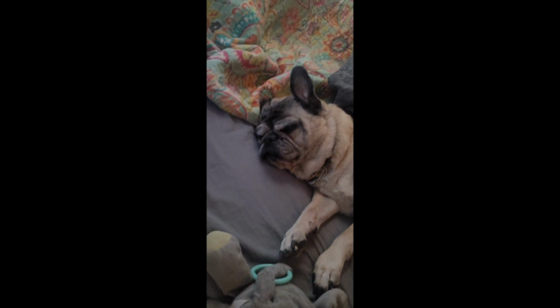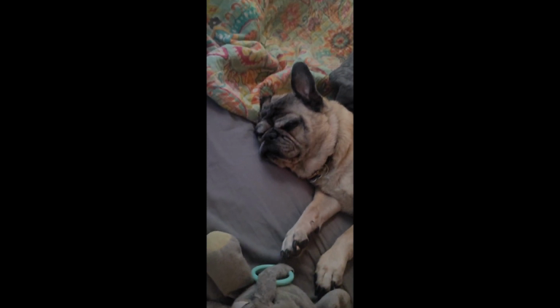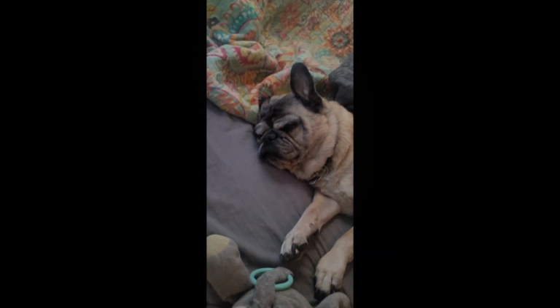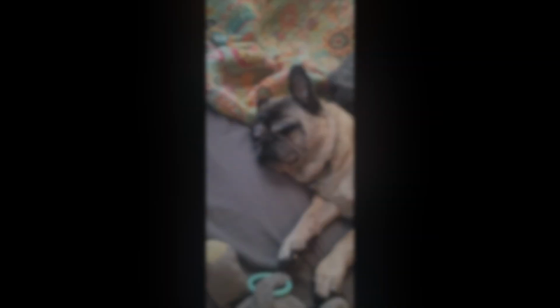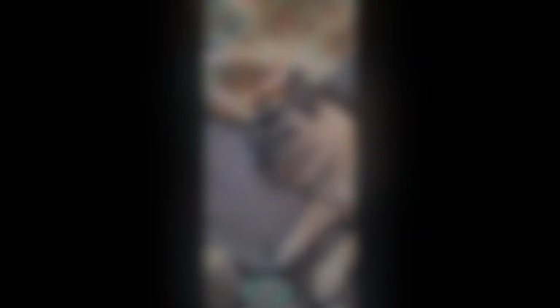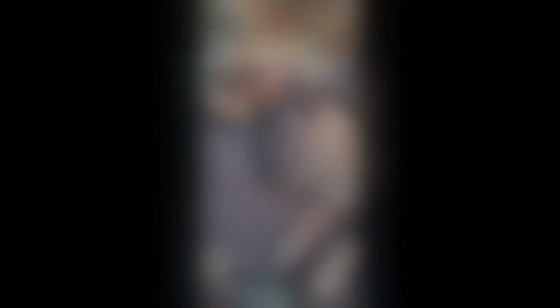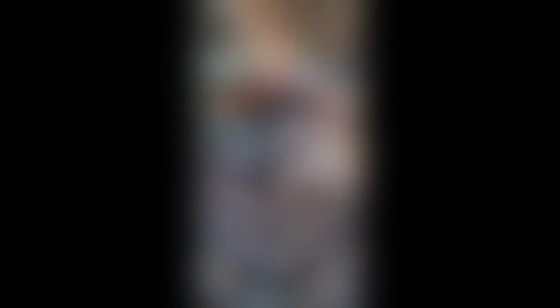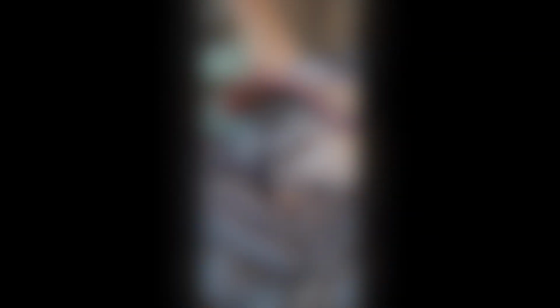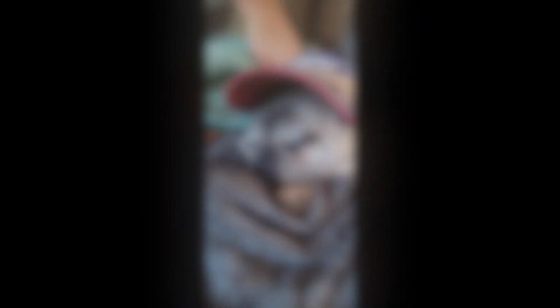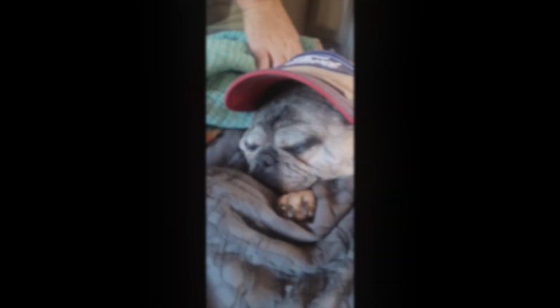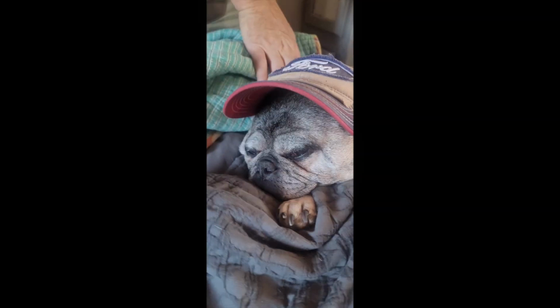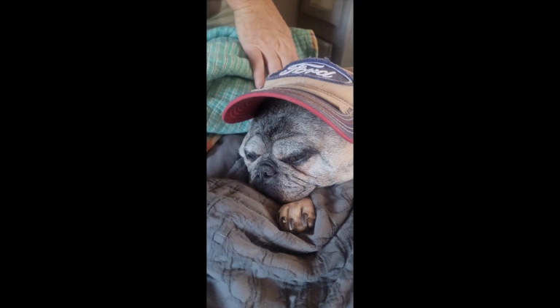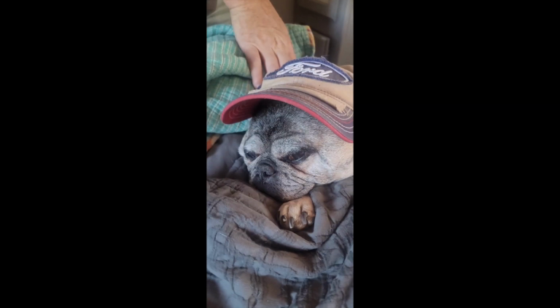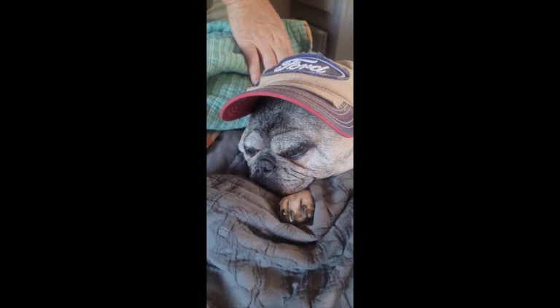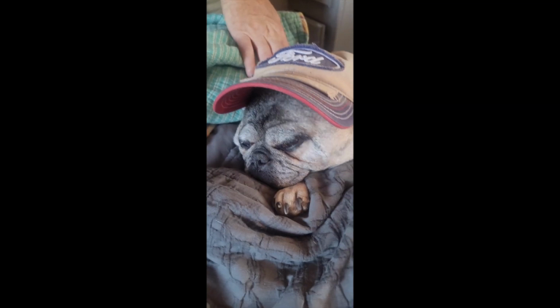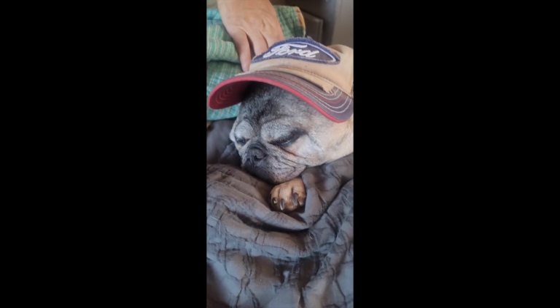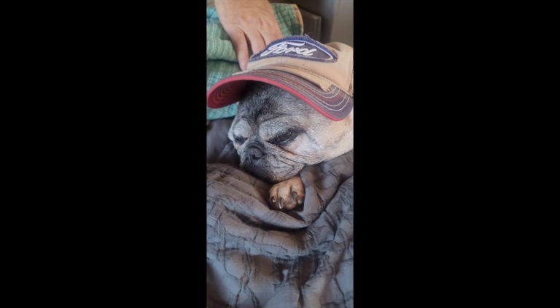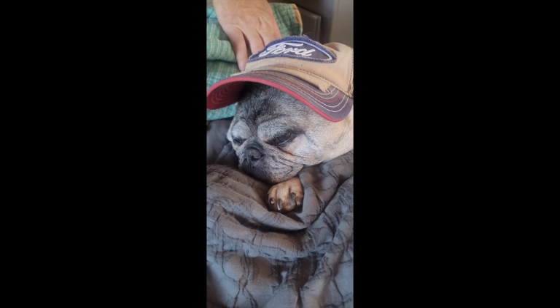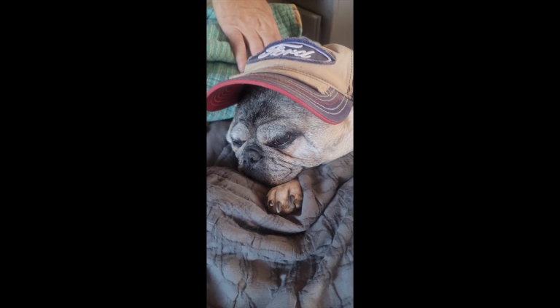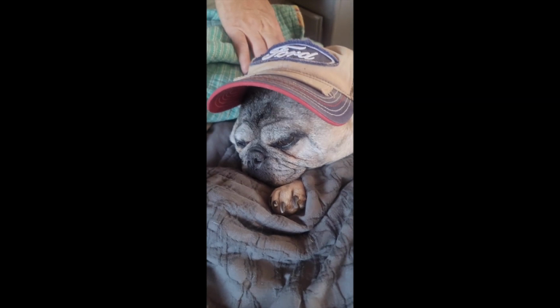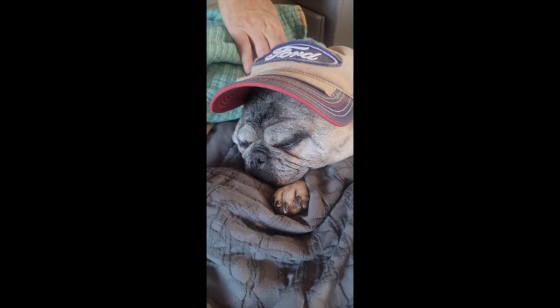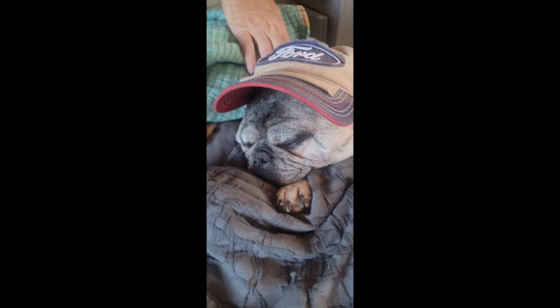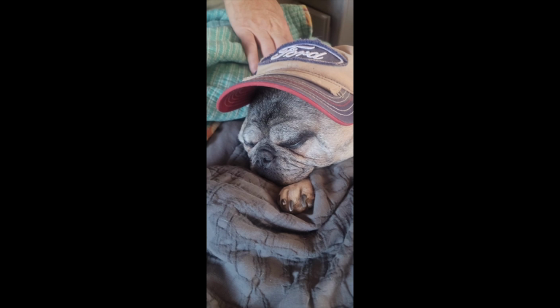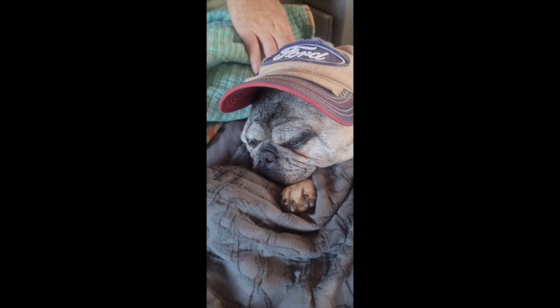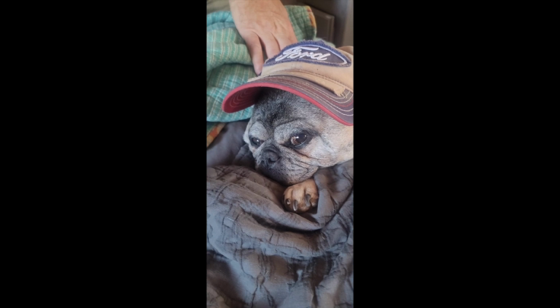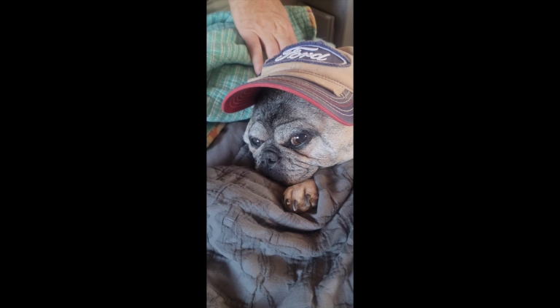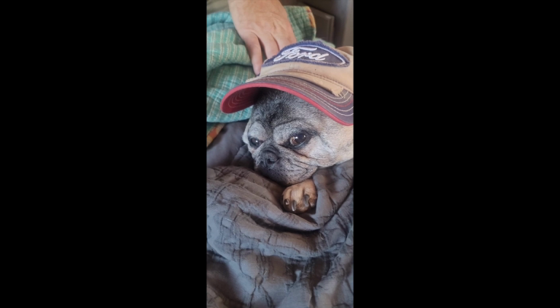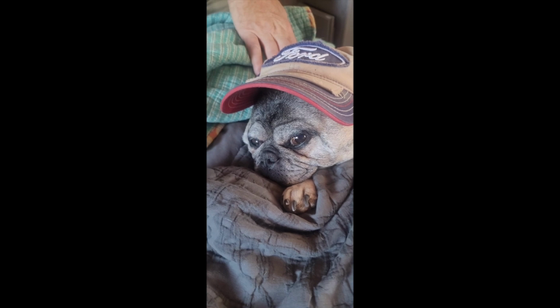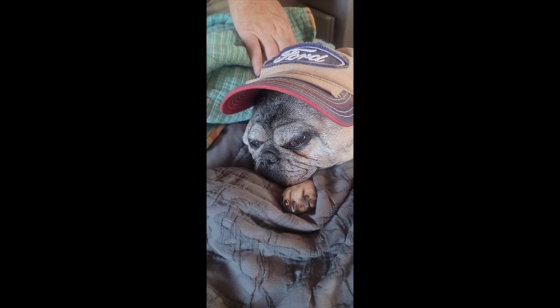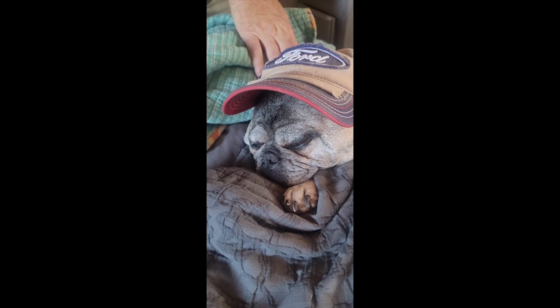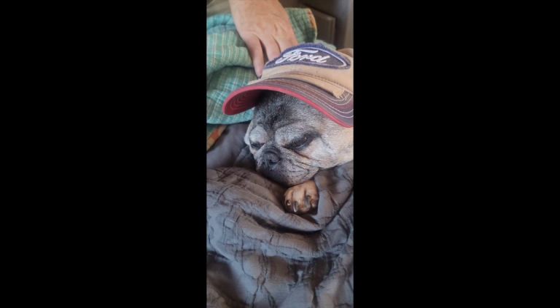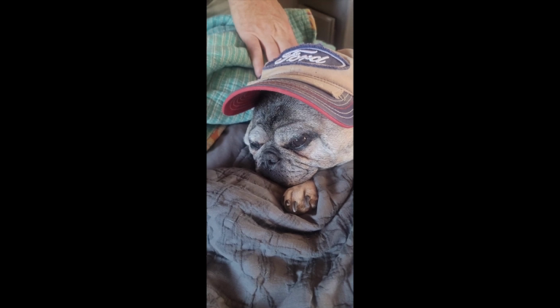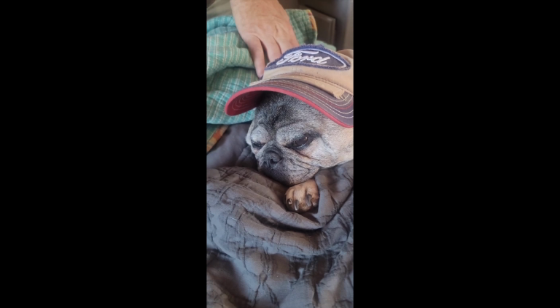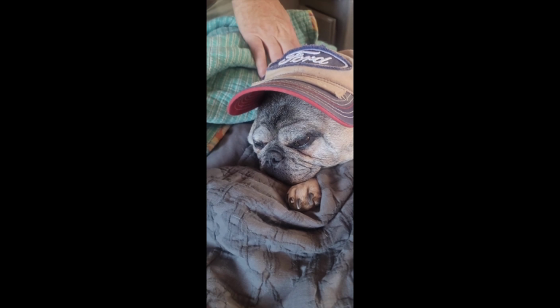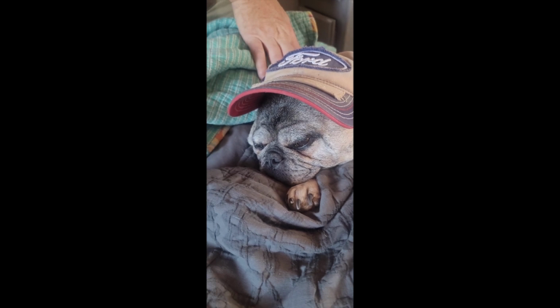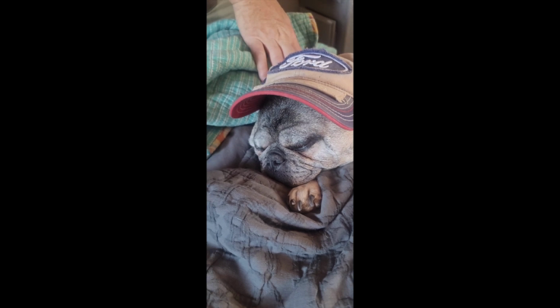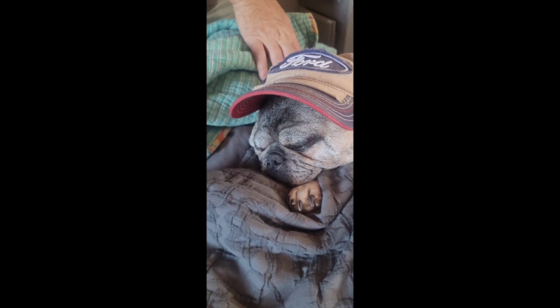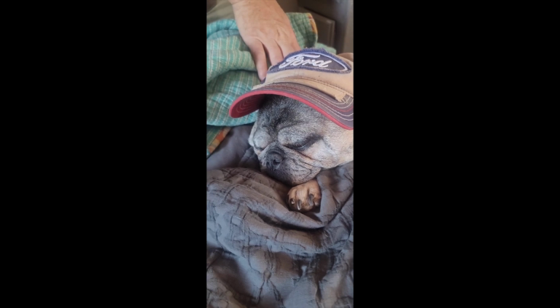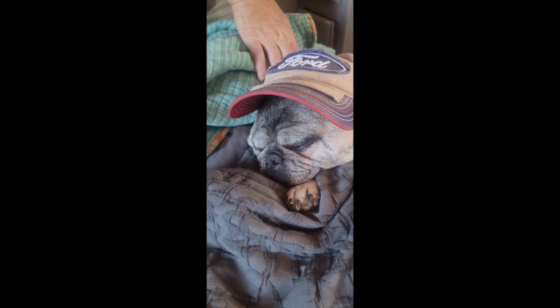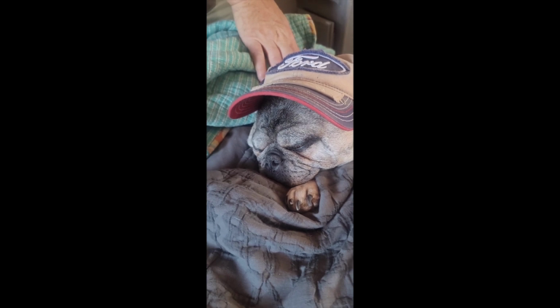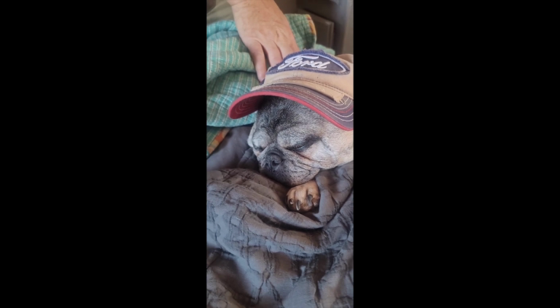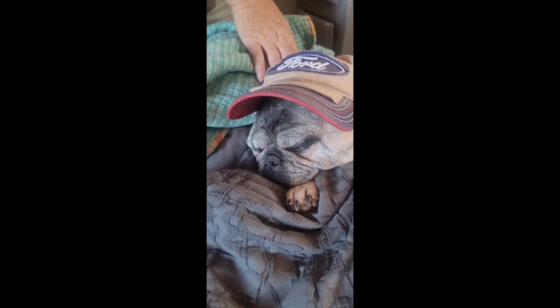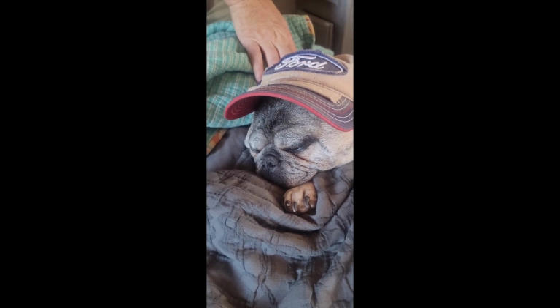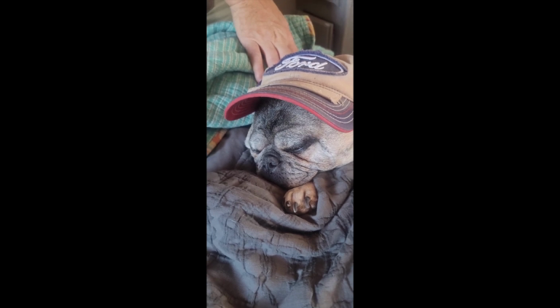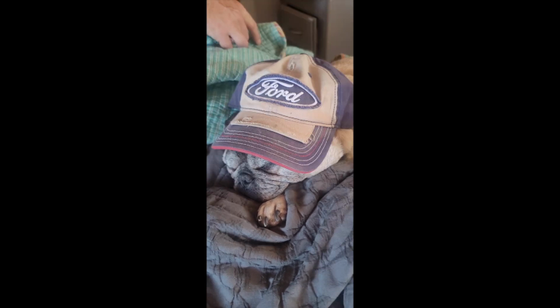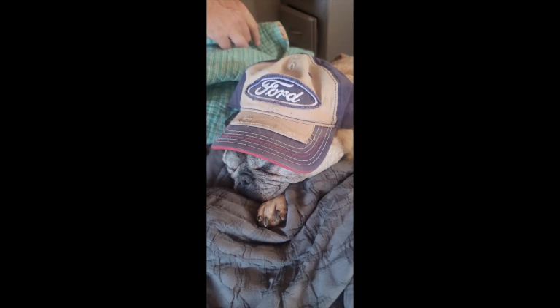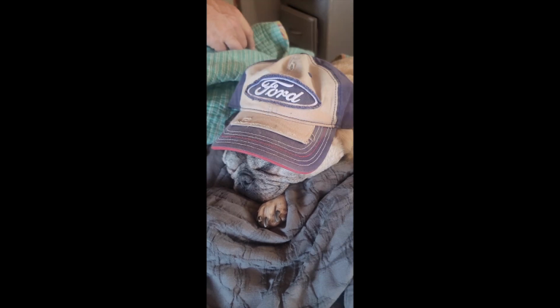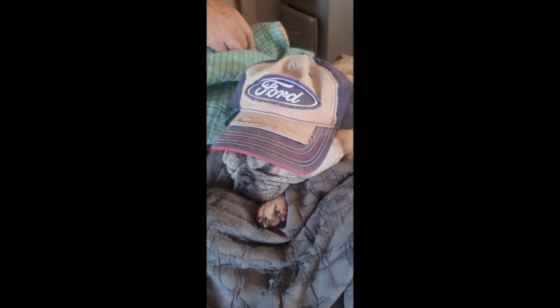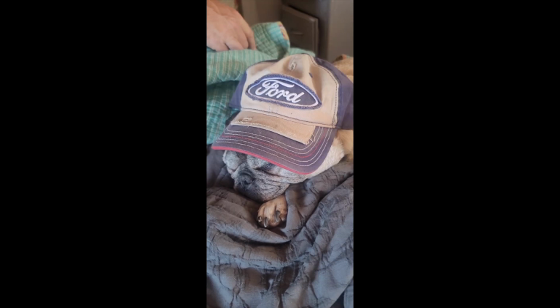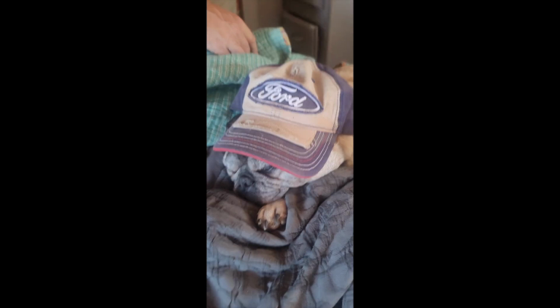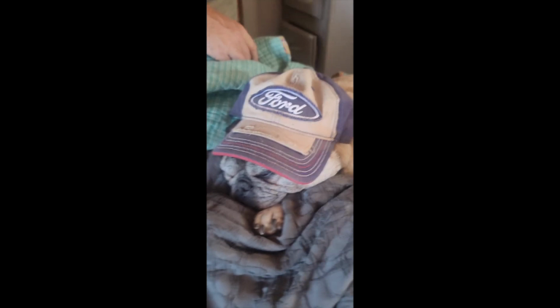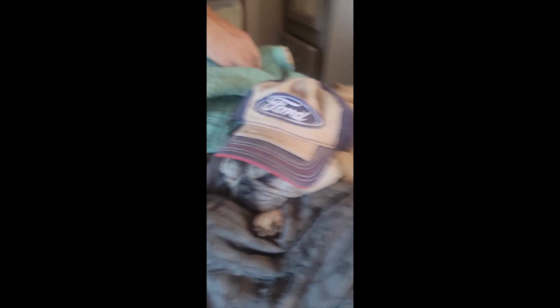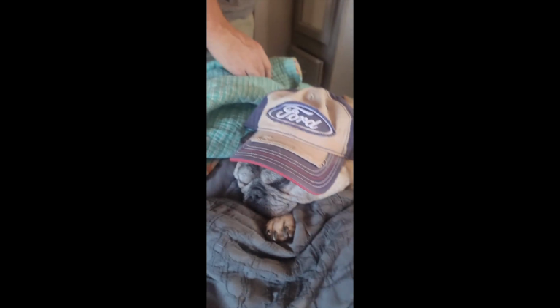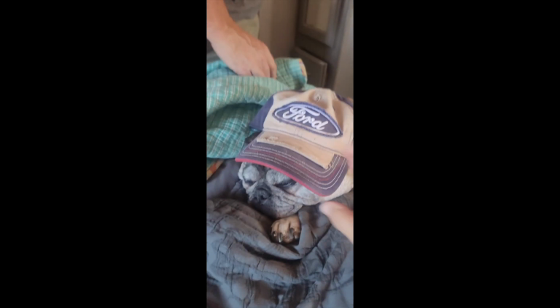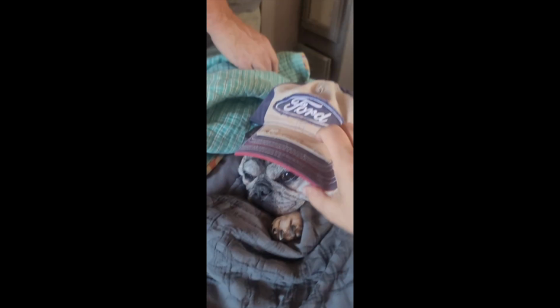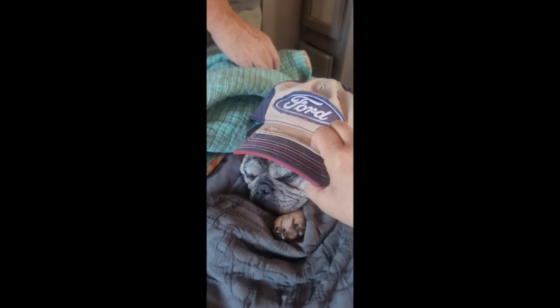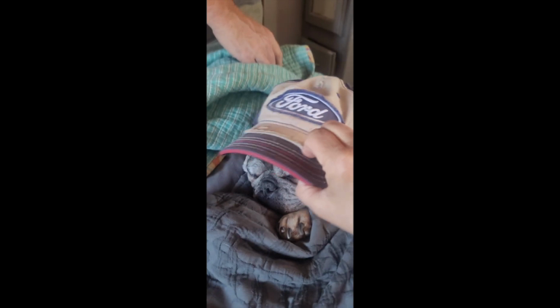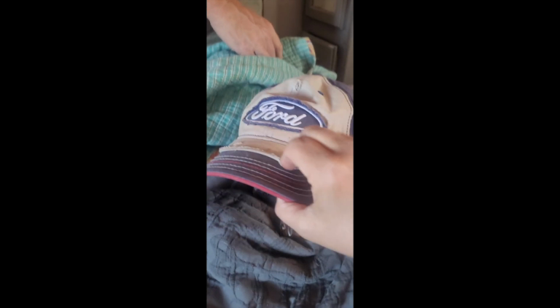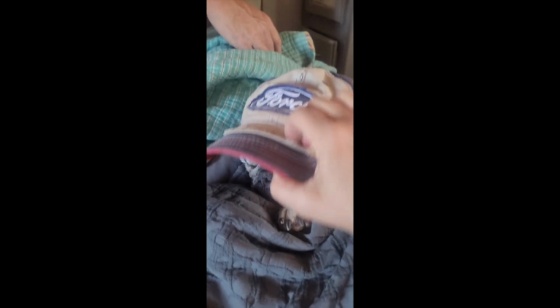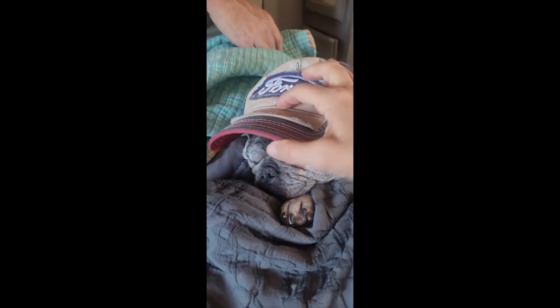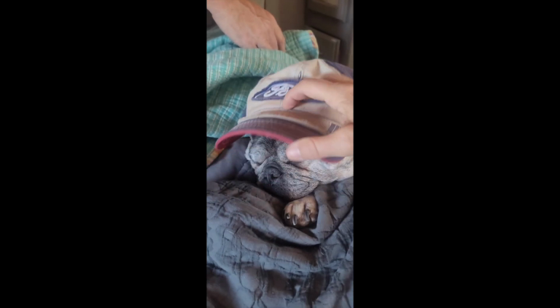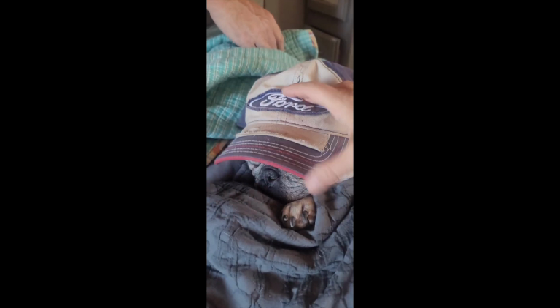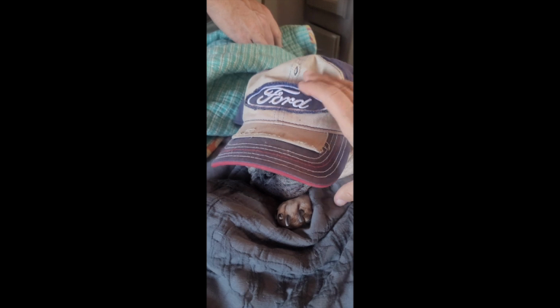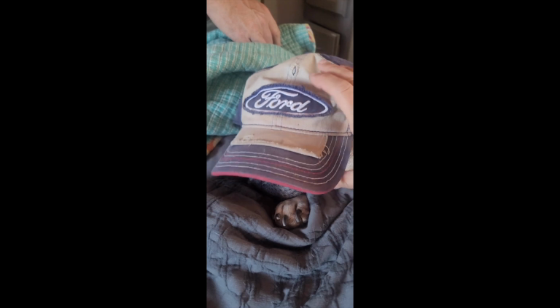Somebody wants to play baseball. Yes, they do. All right. Yeah.